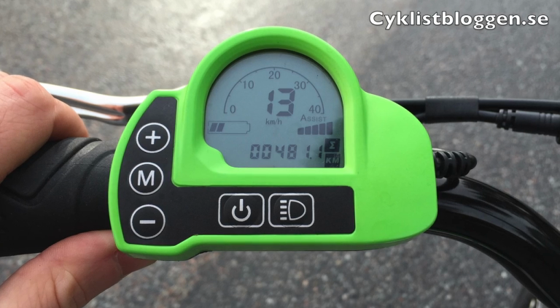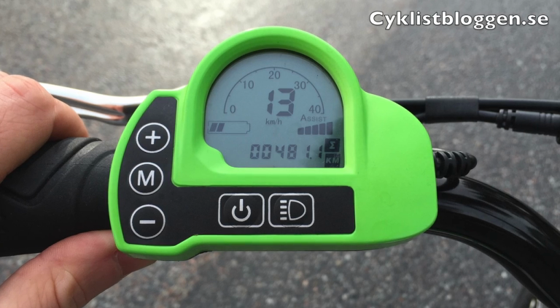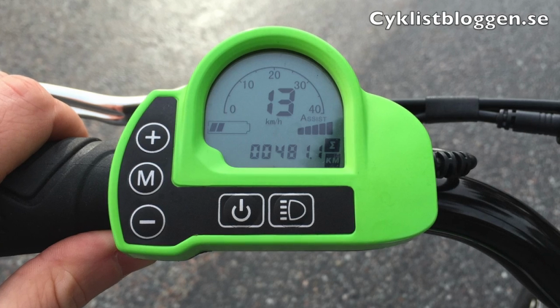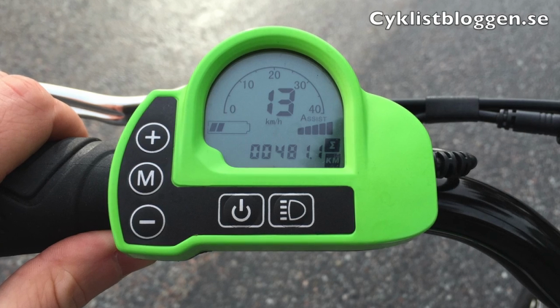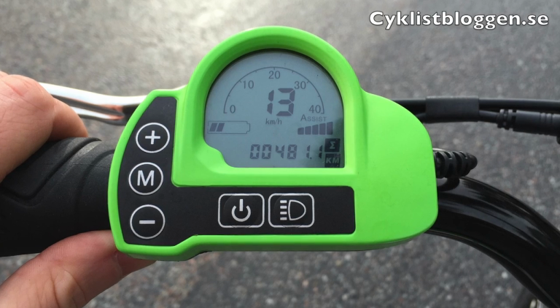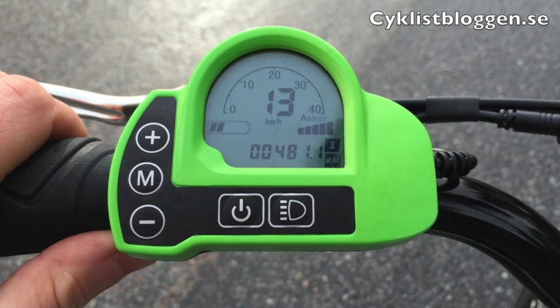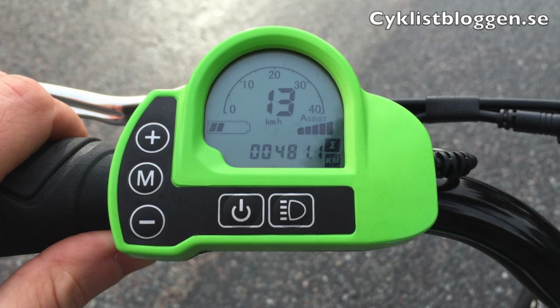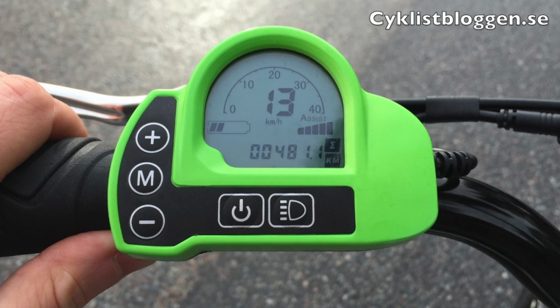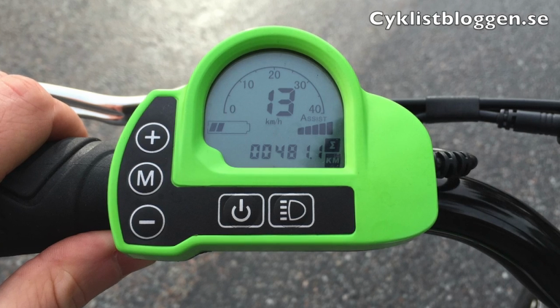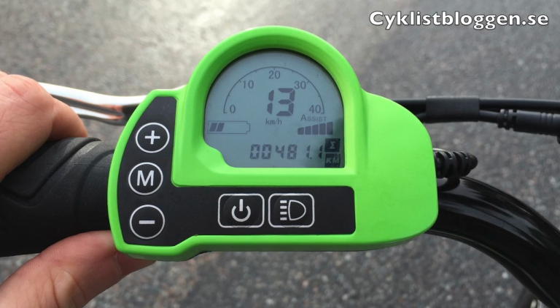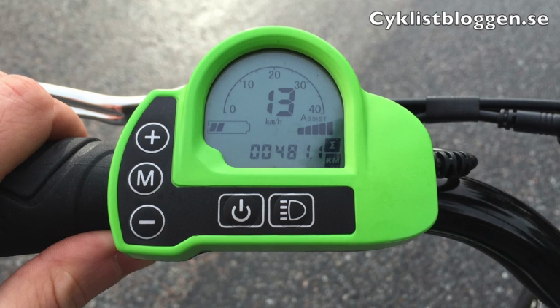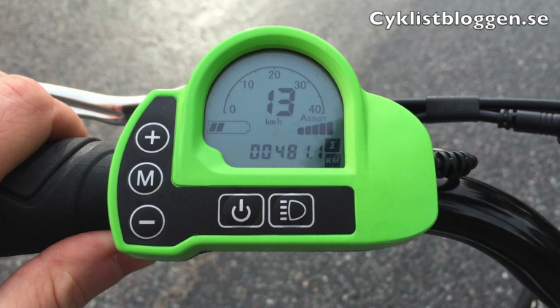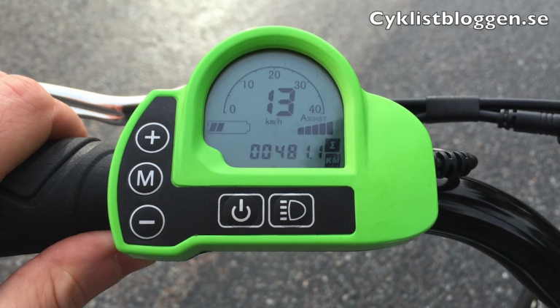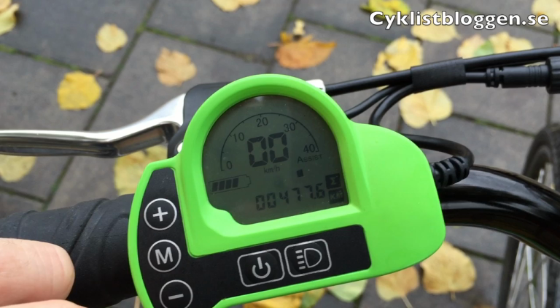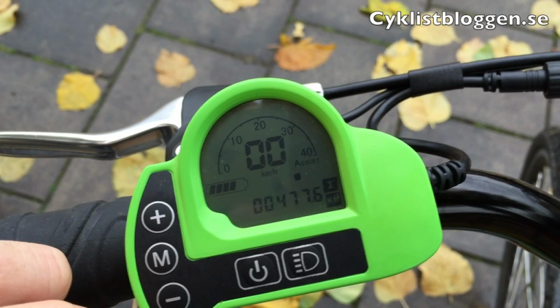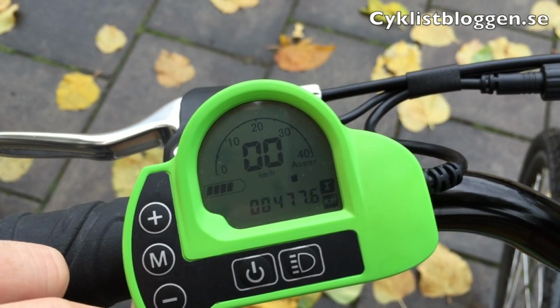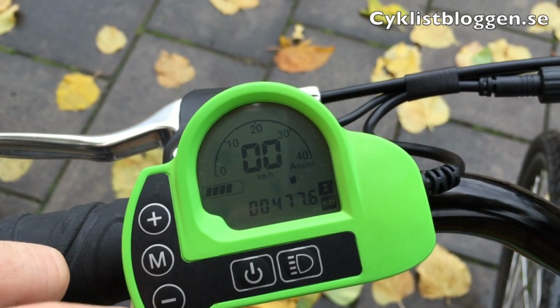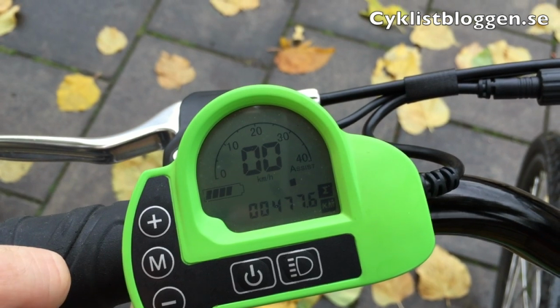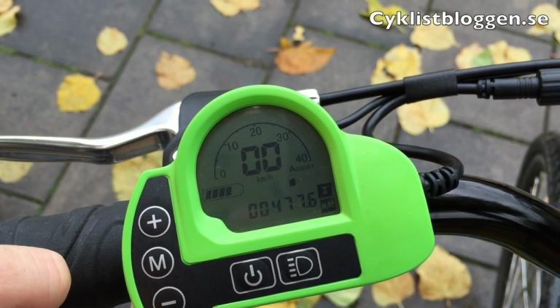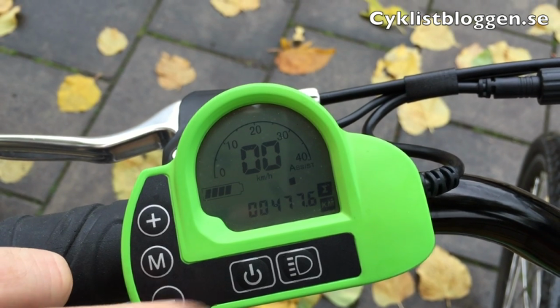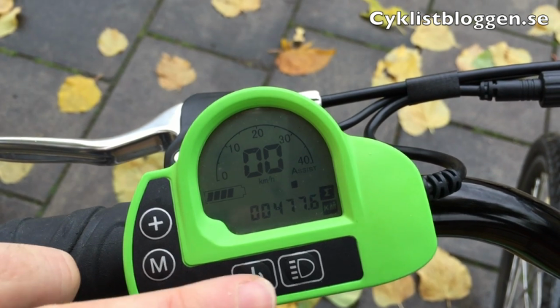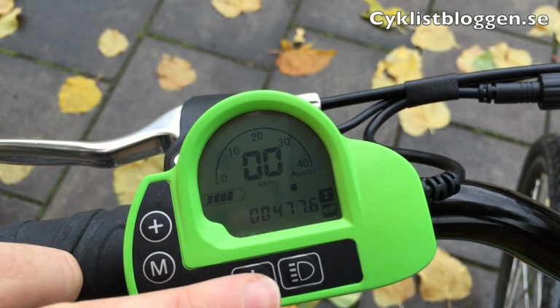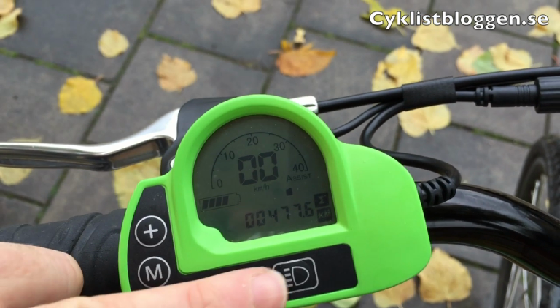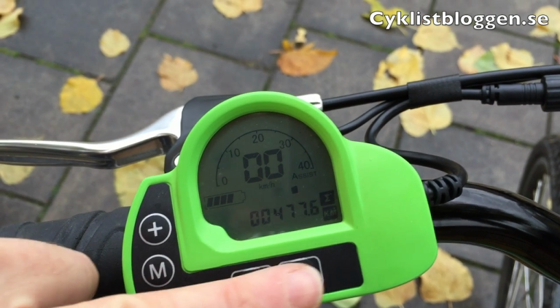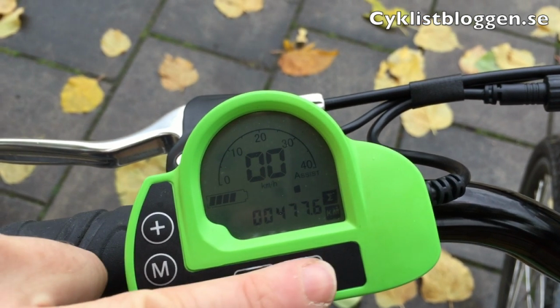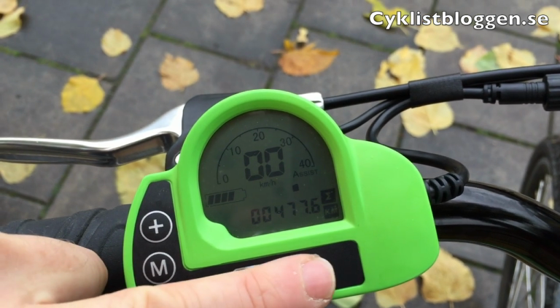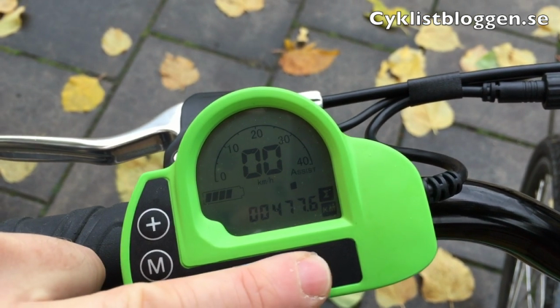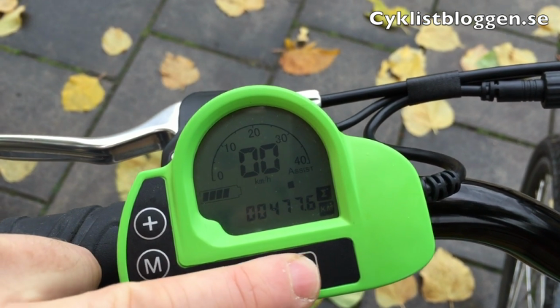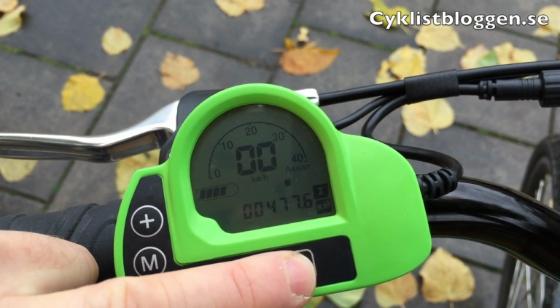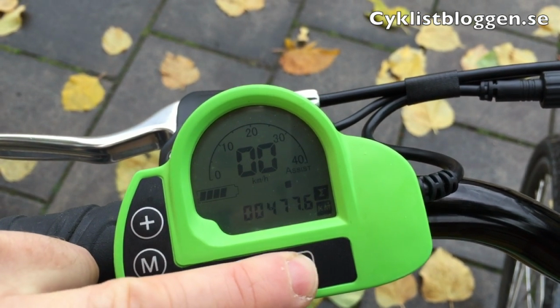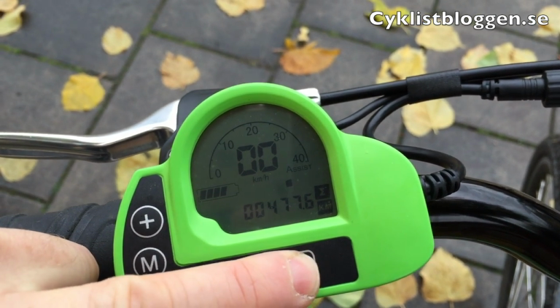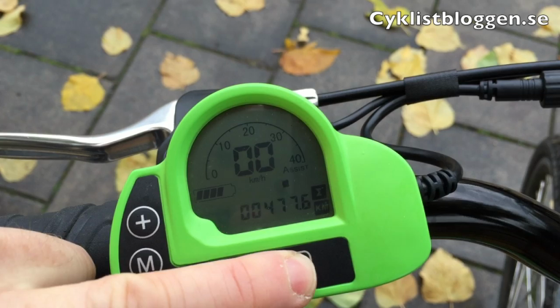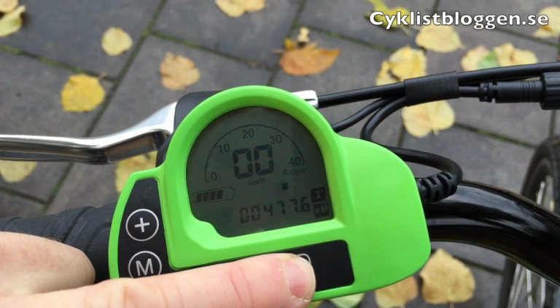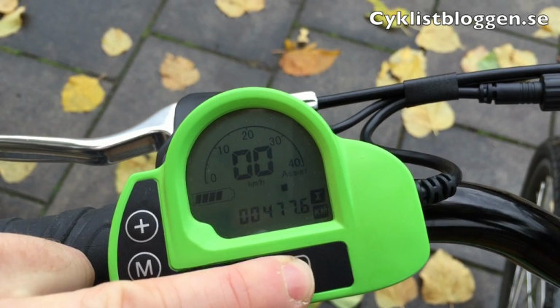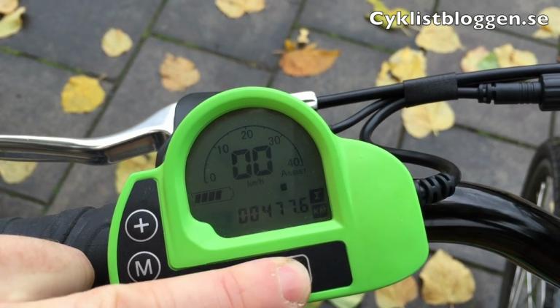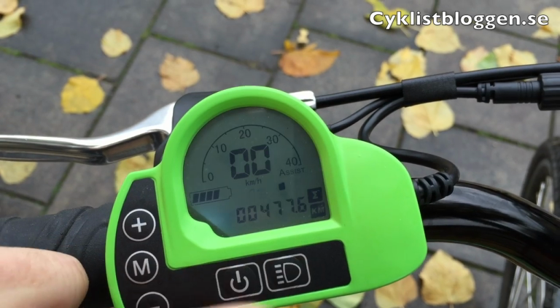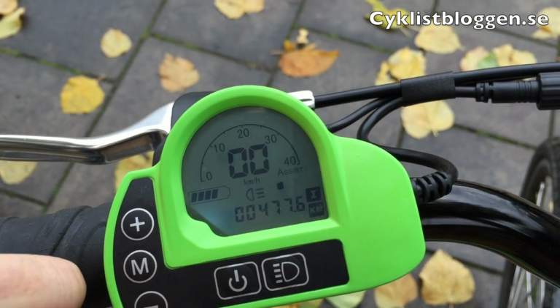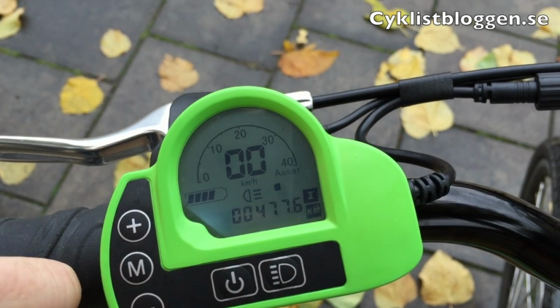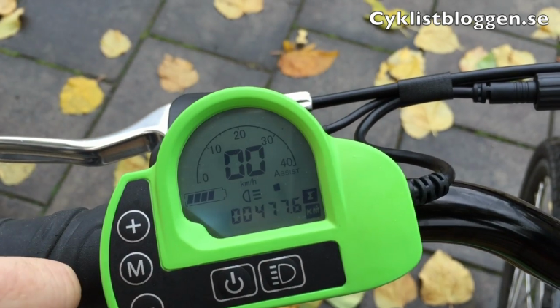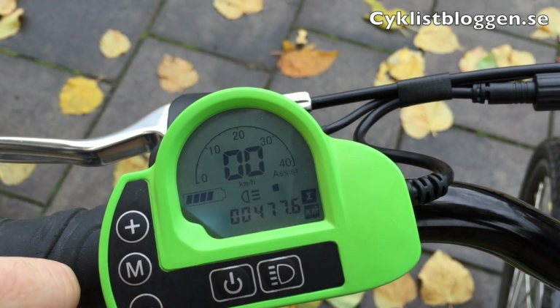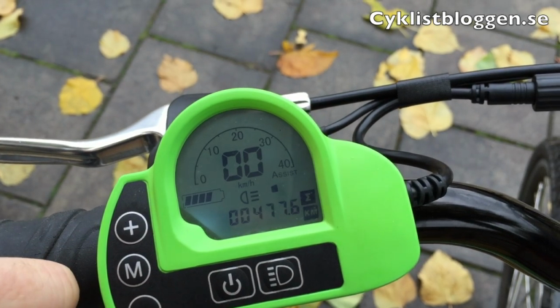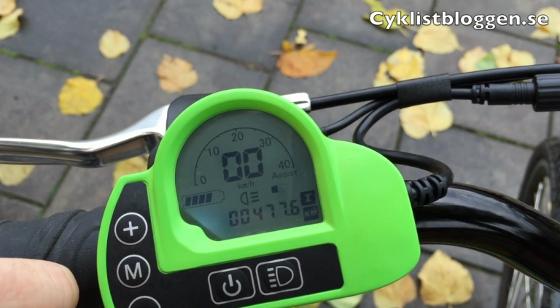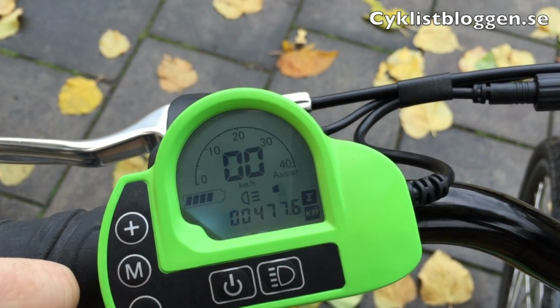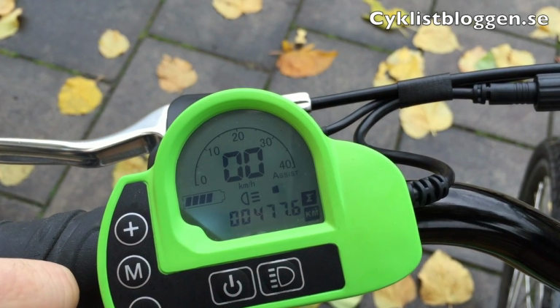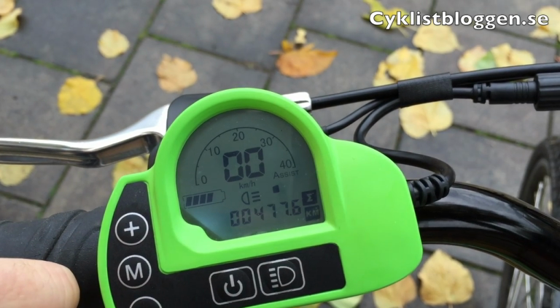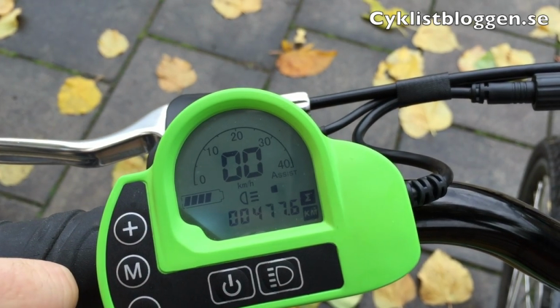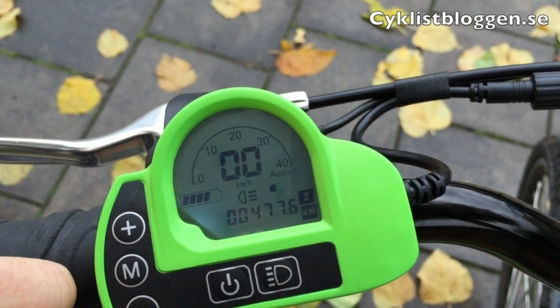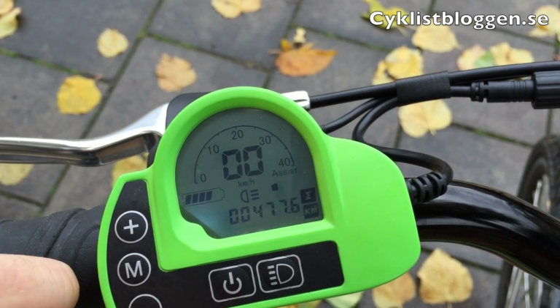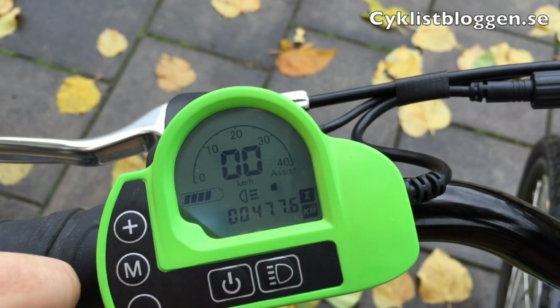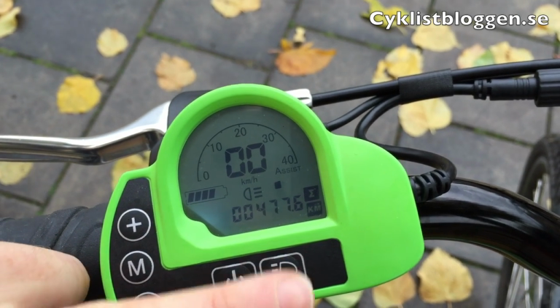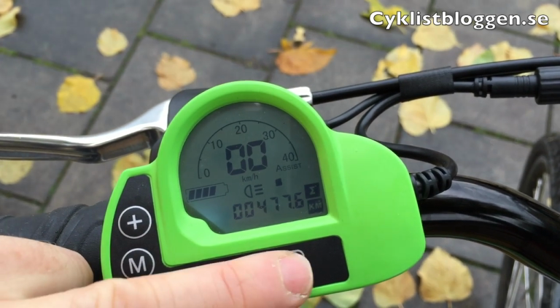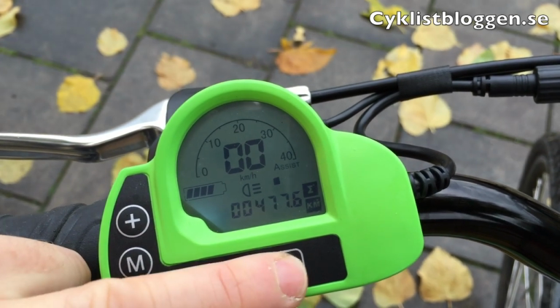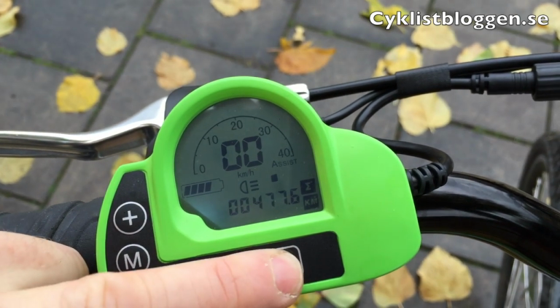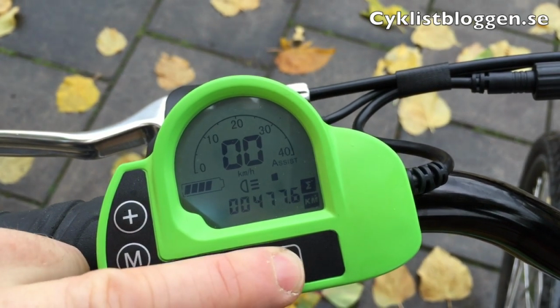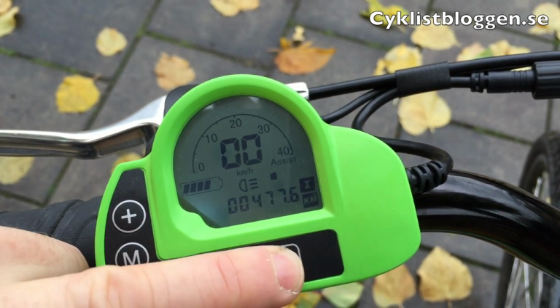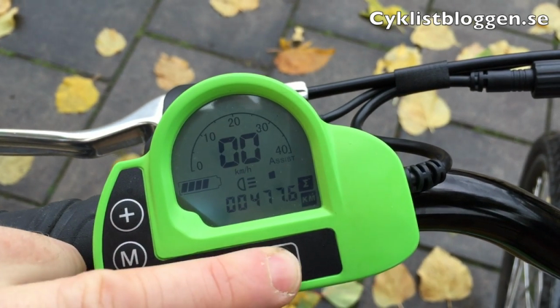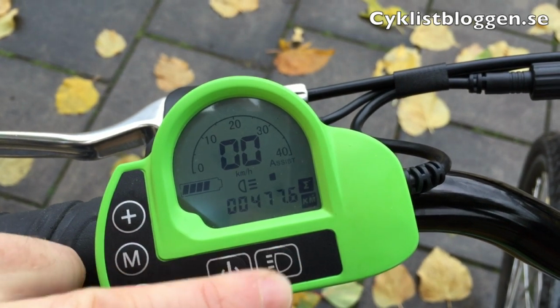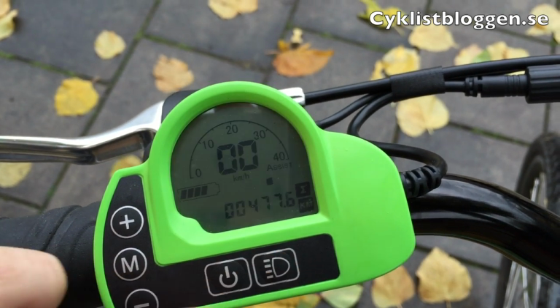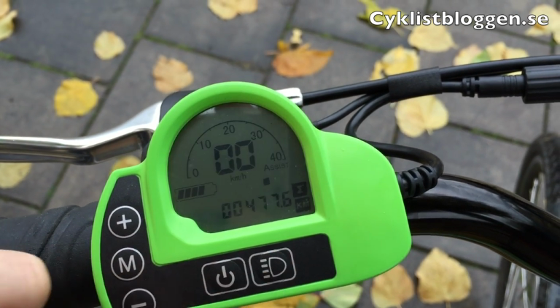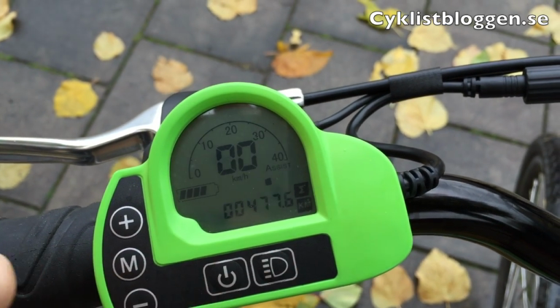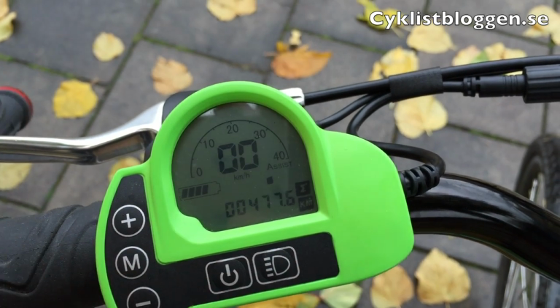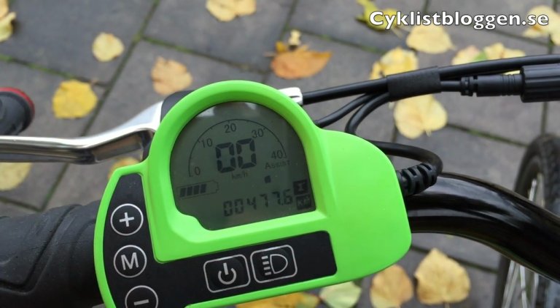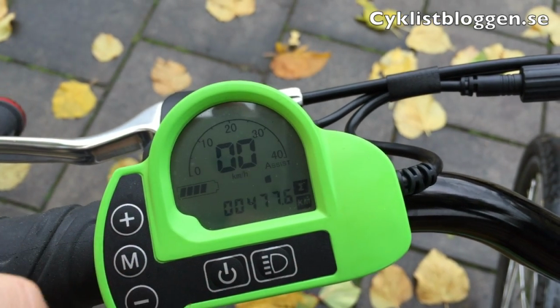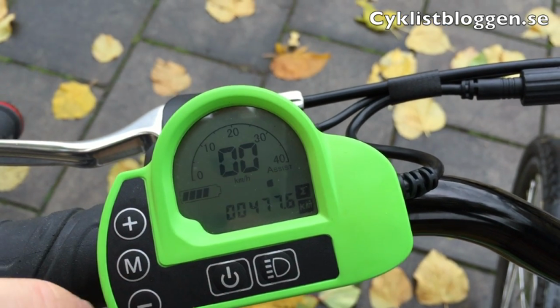The light button, oddly enough, doesn't control your bike's lights. It's just for the backlight of the panel.